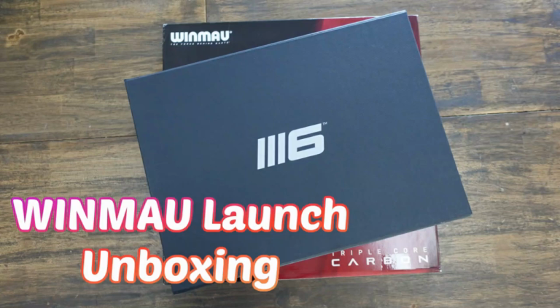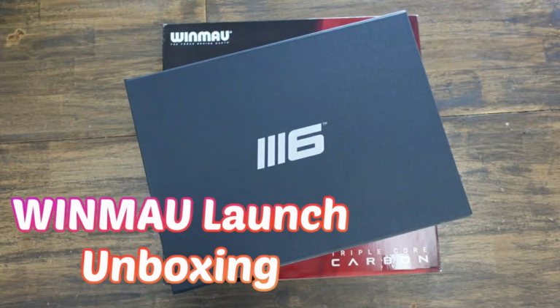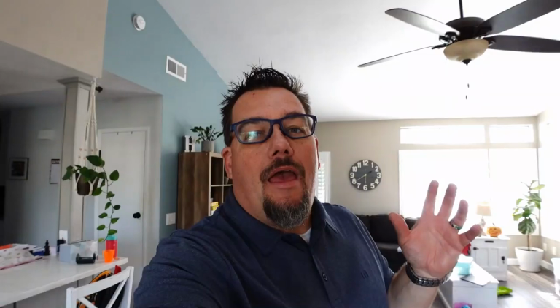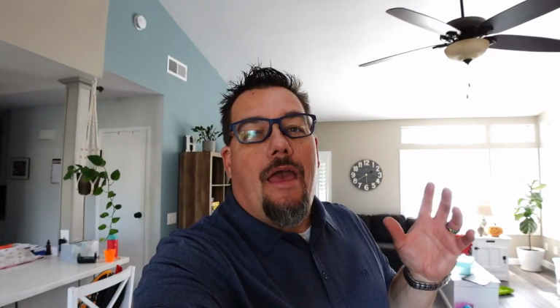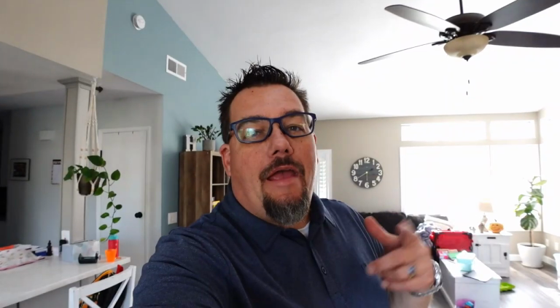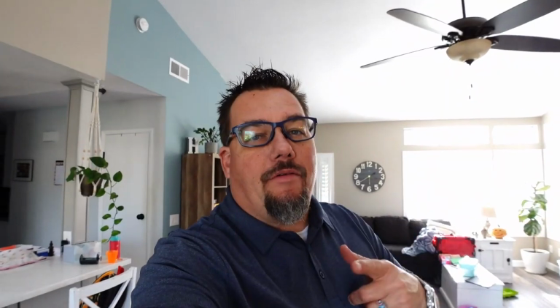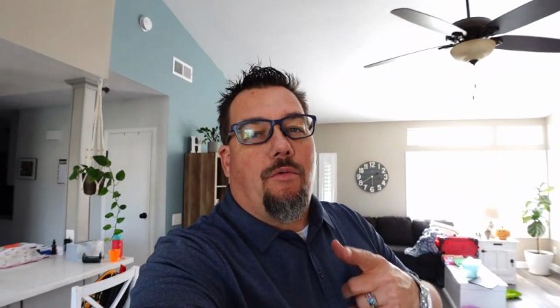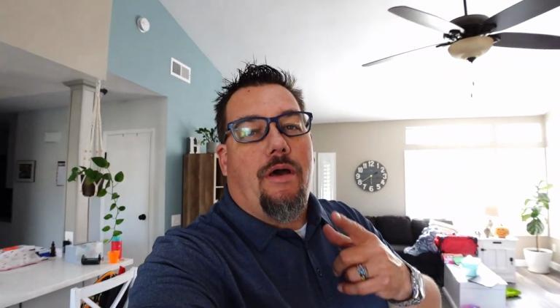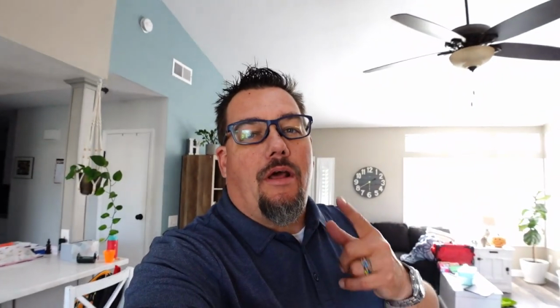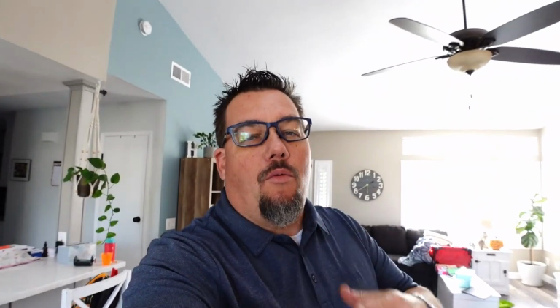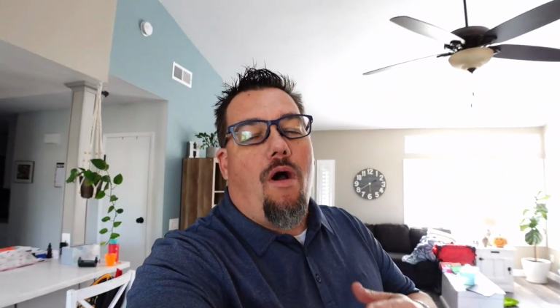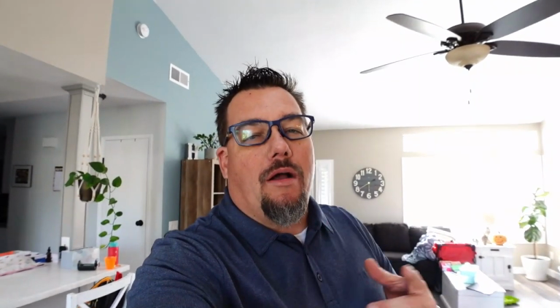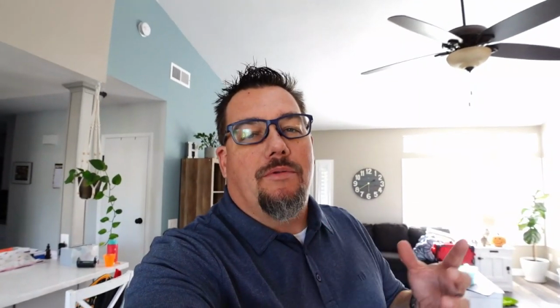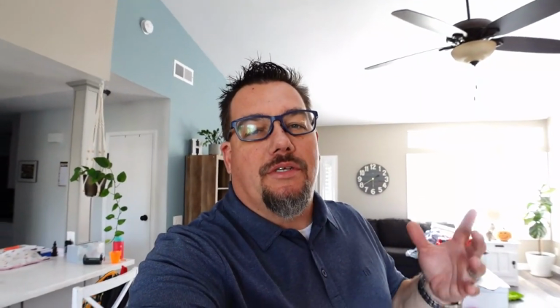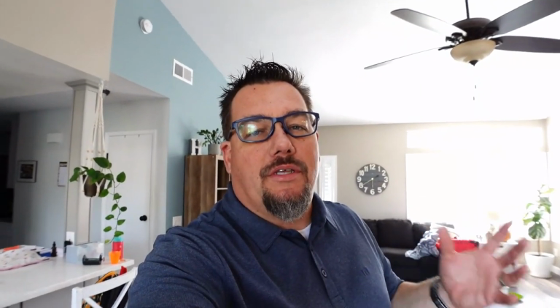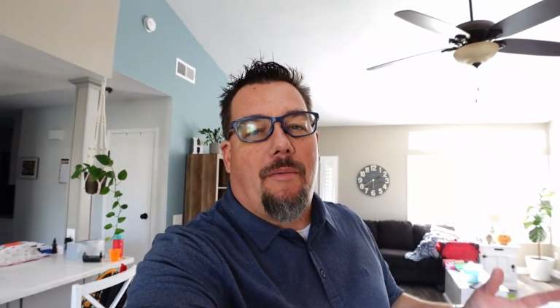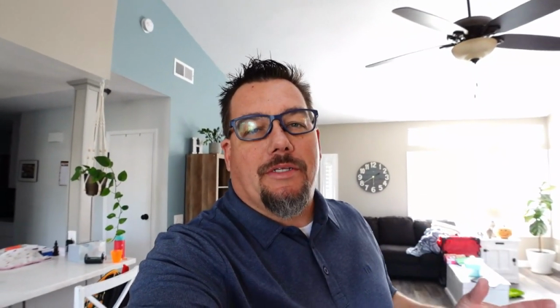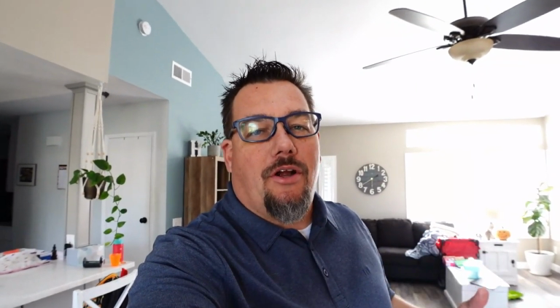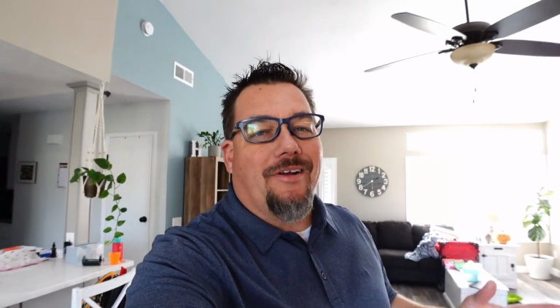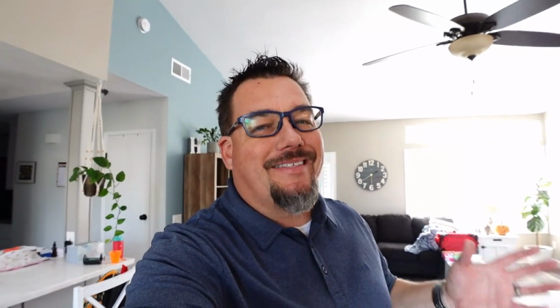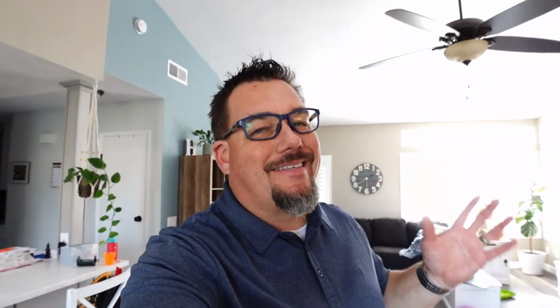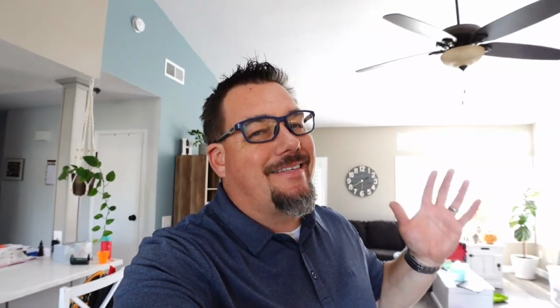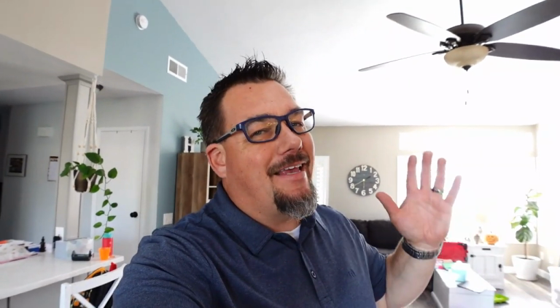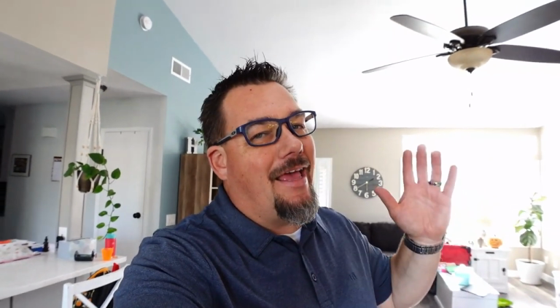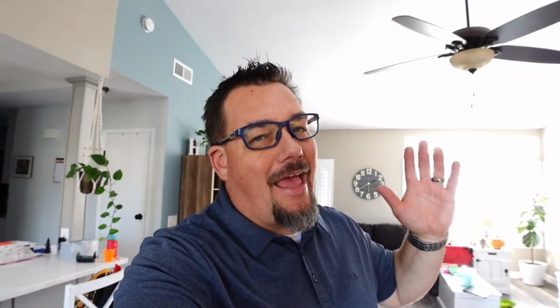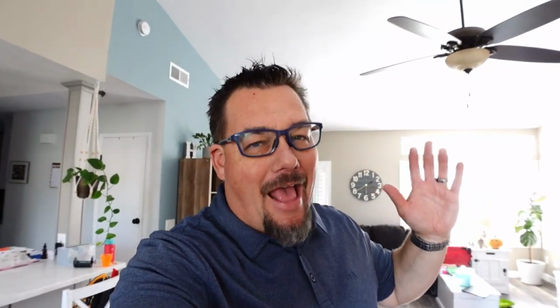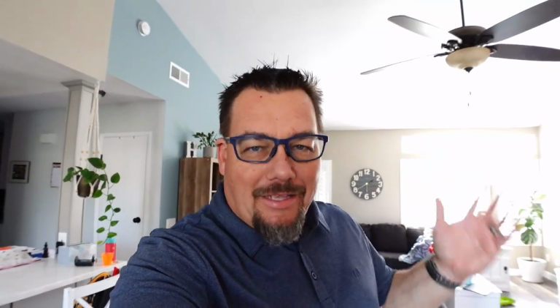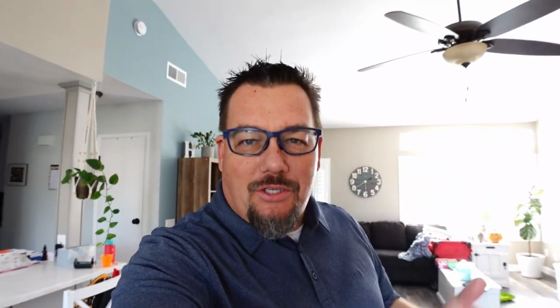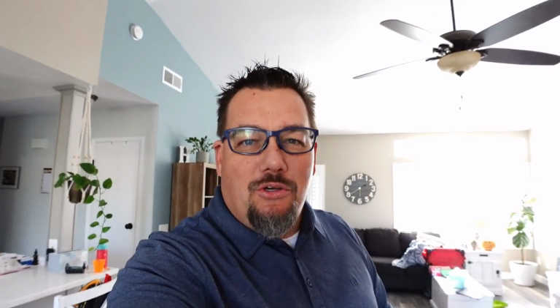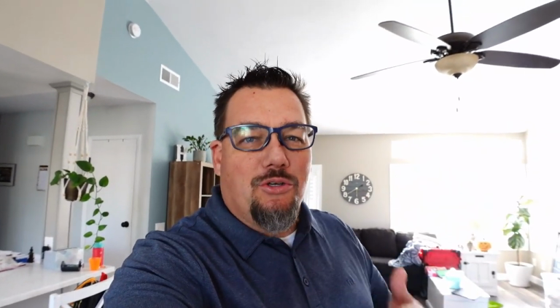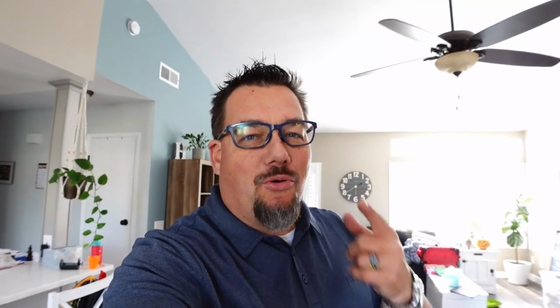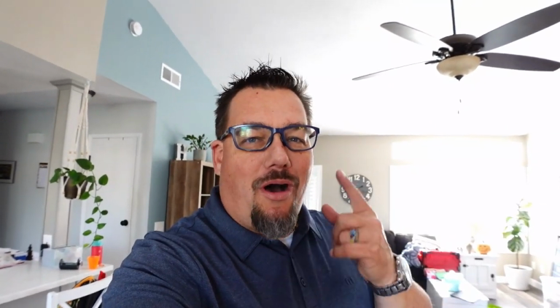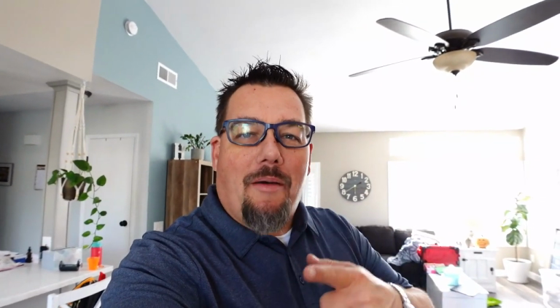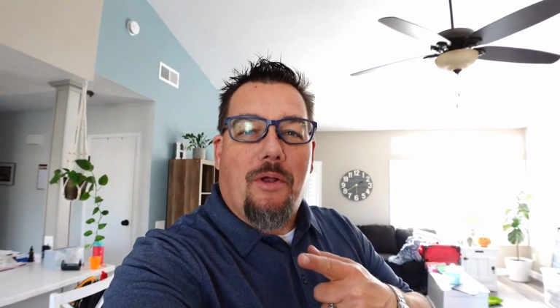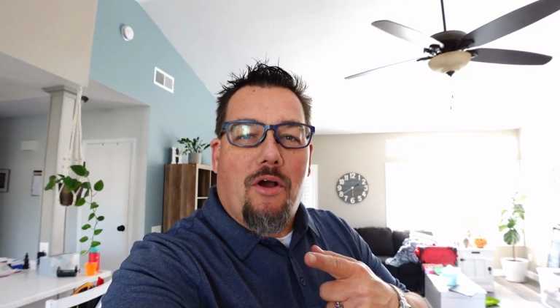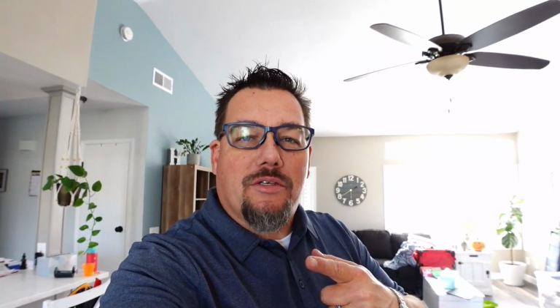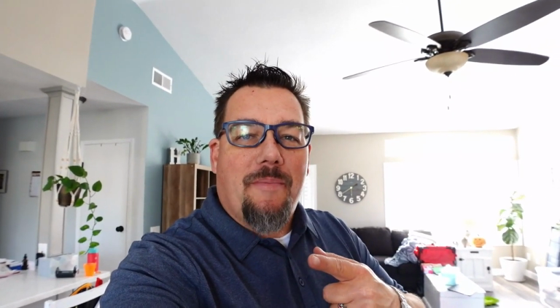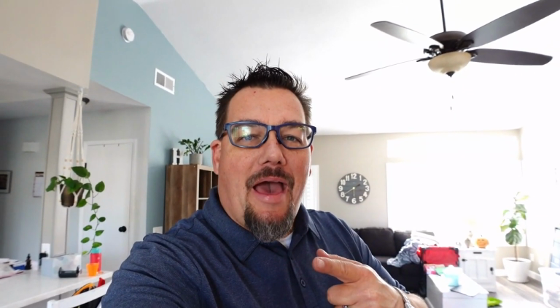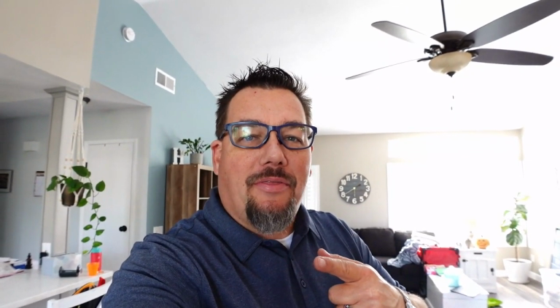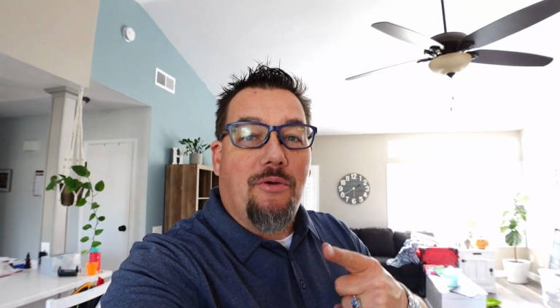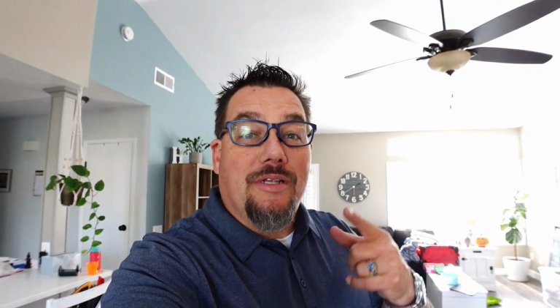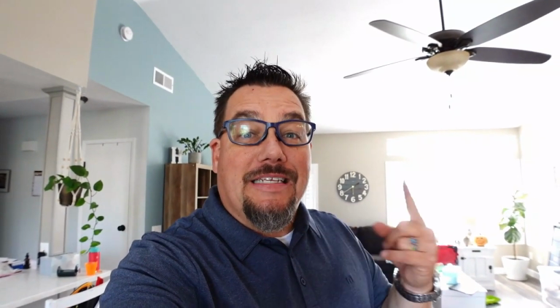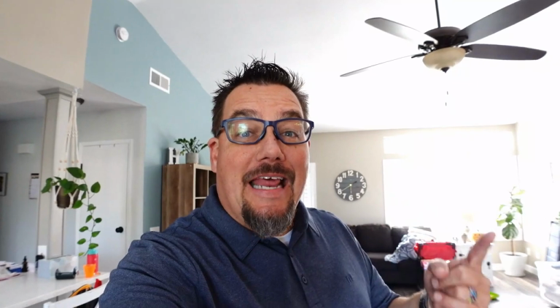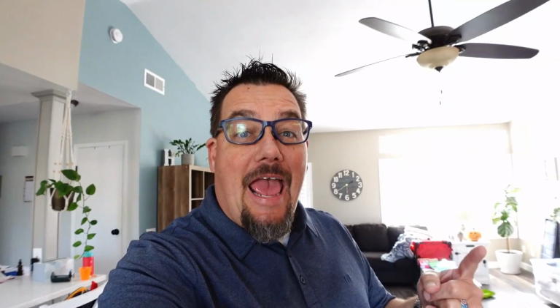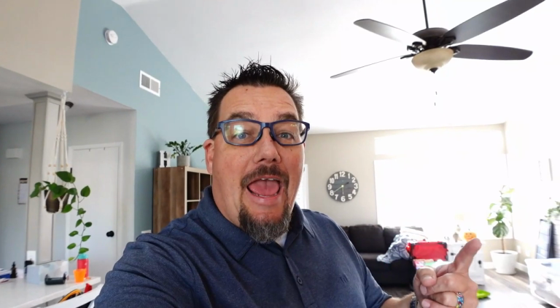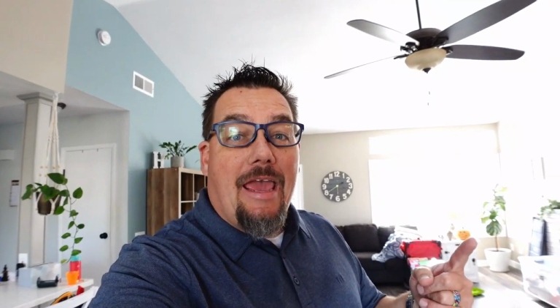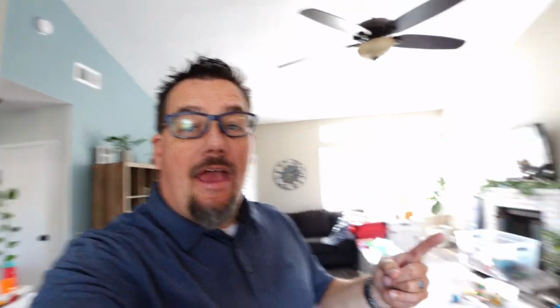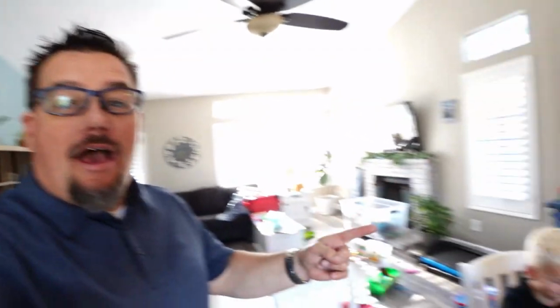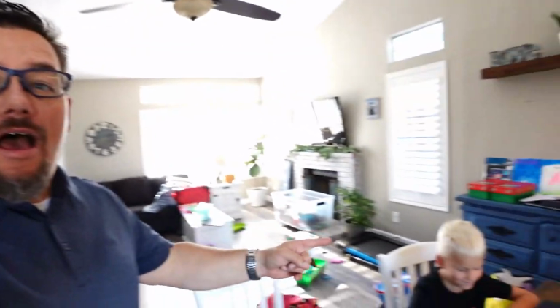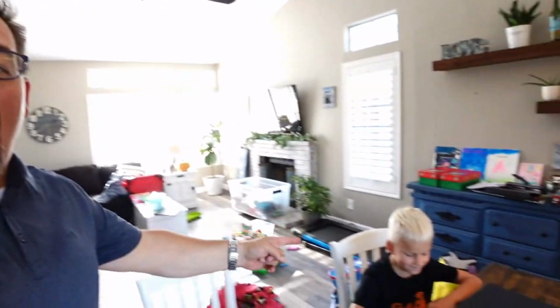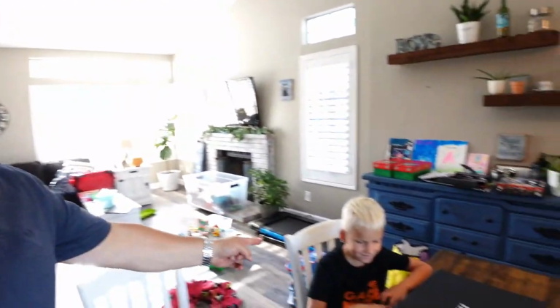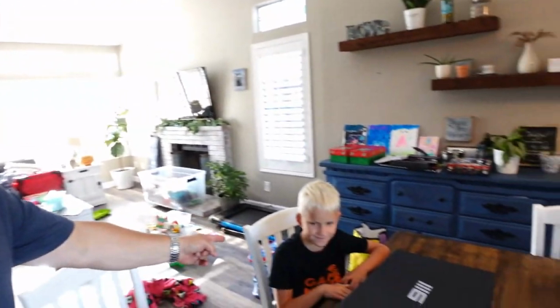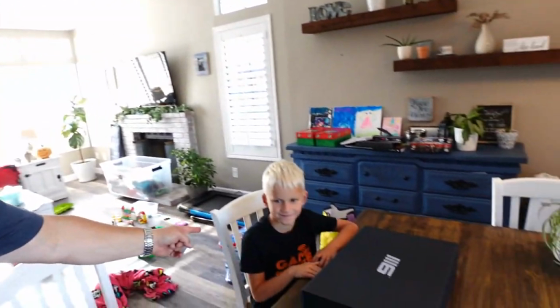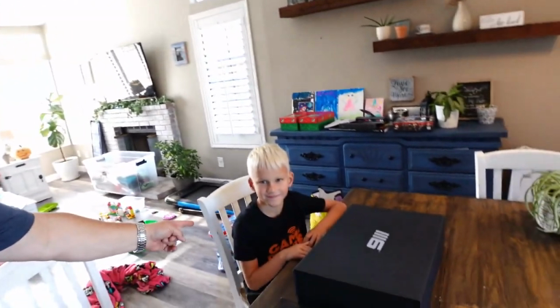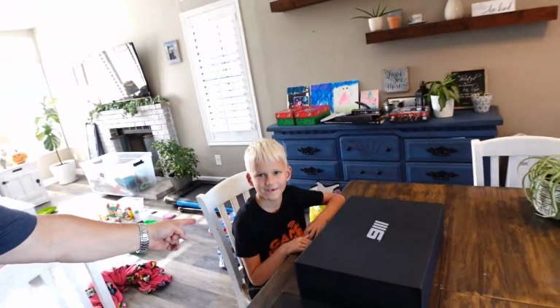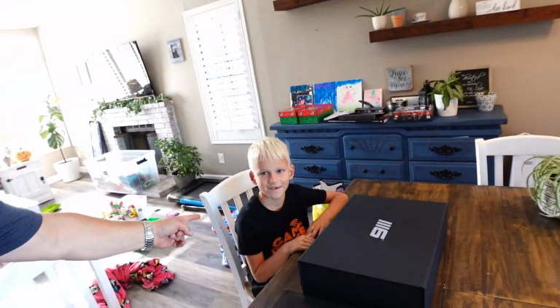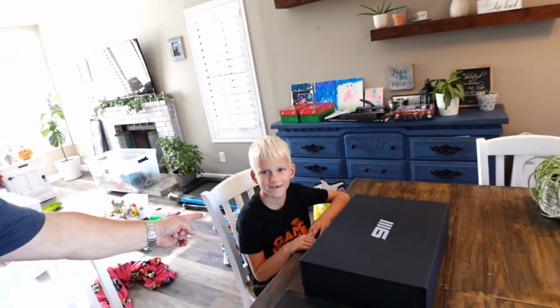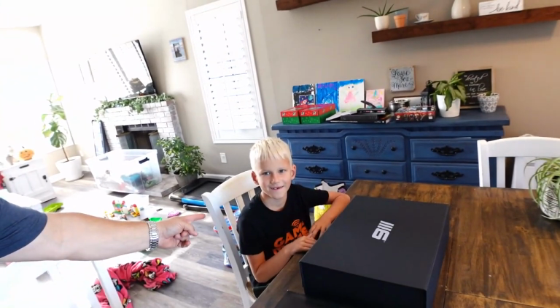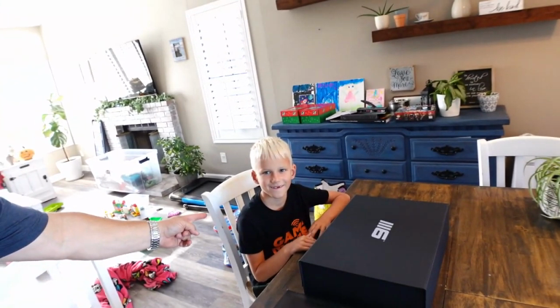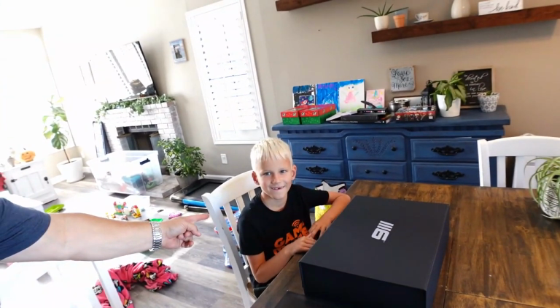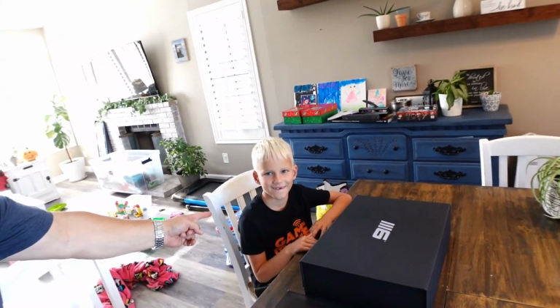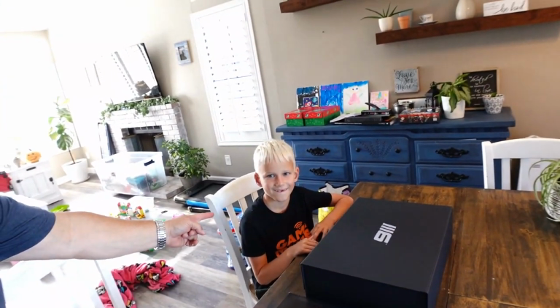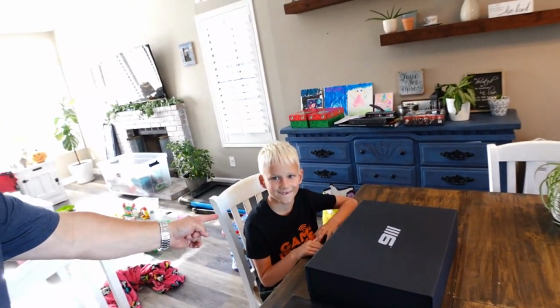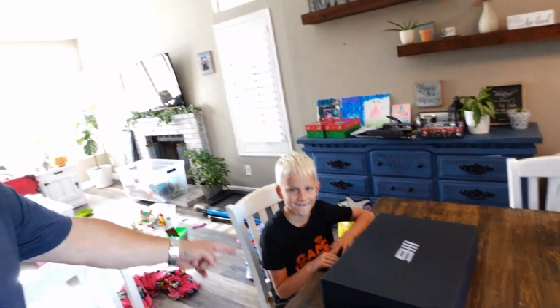Hey everyone, welcome to Atomic Darts. As usual, I'm your host Matthew, and today I have Dylan with me.